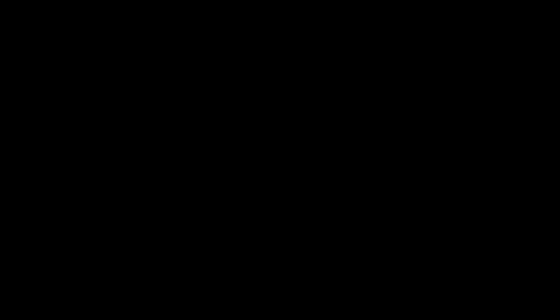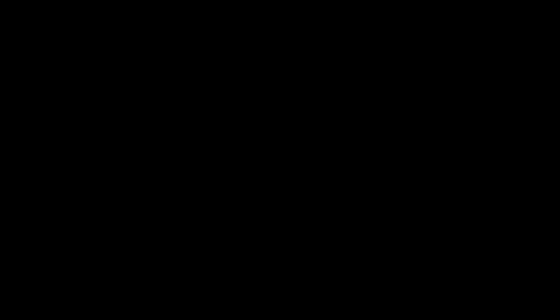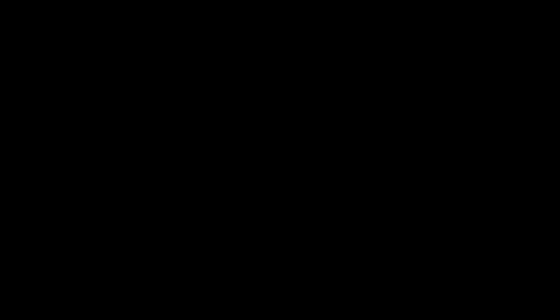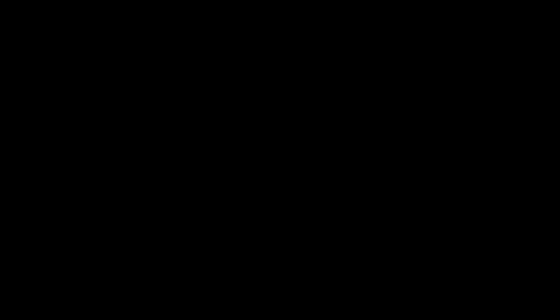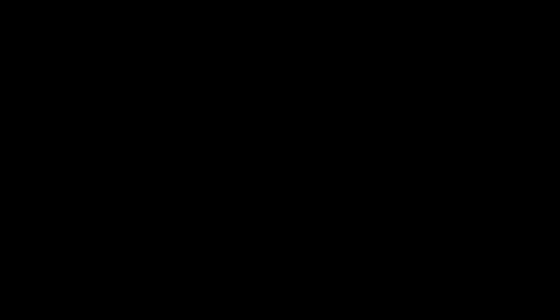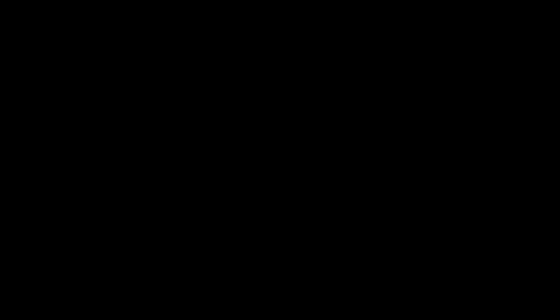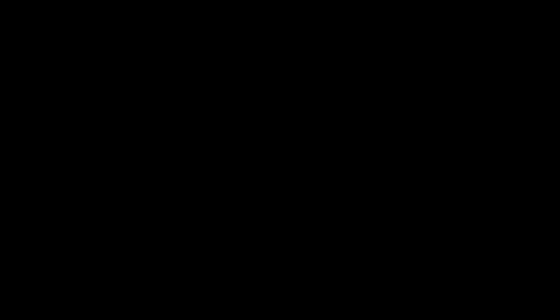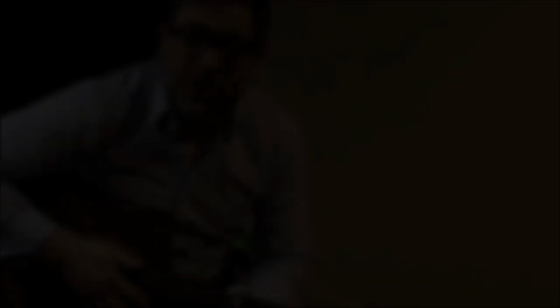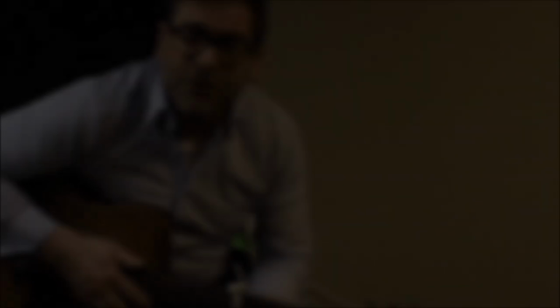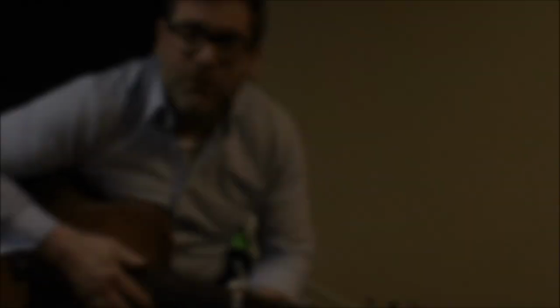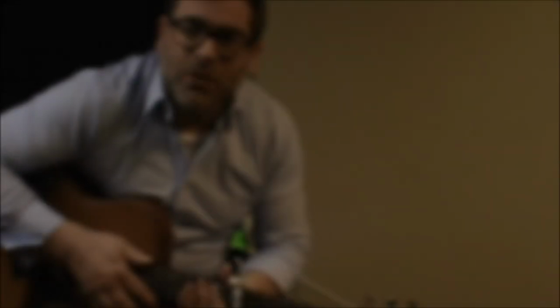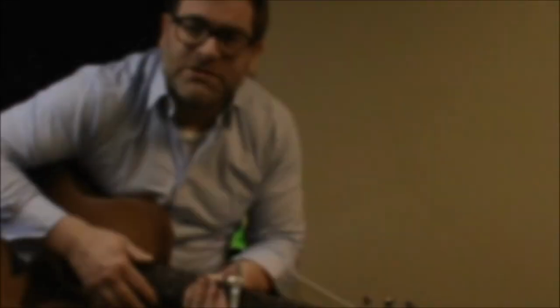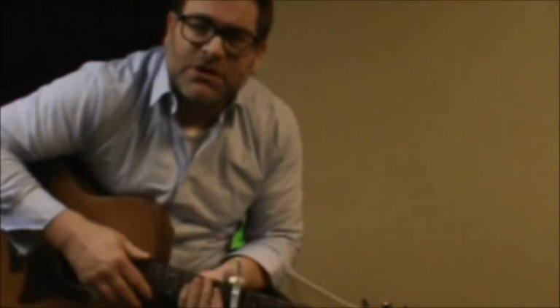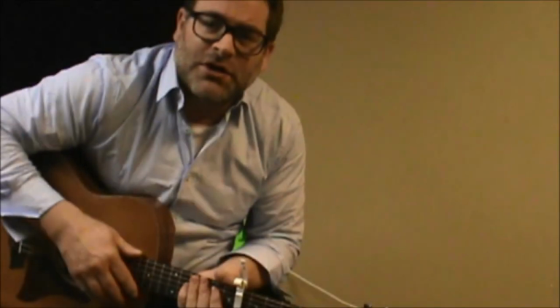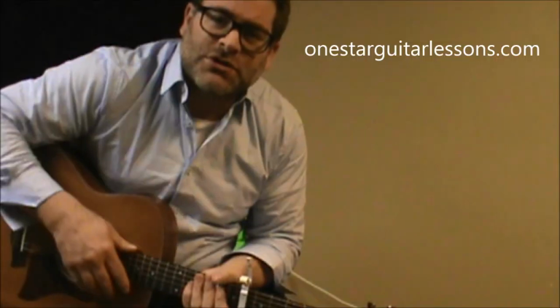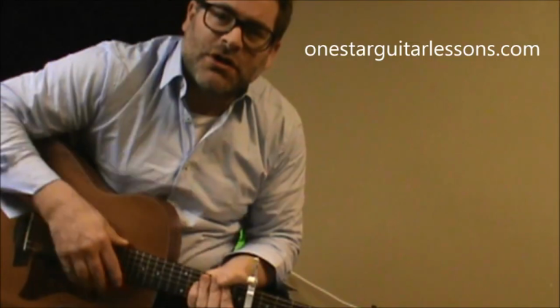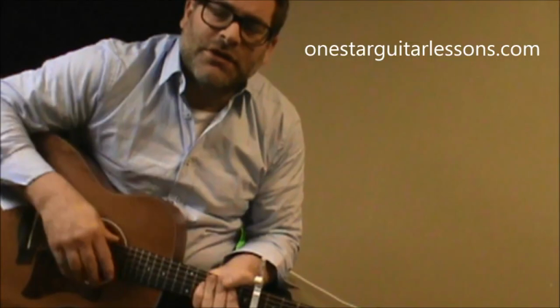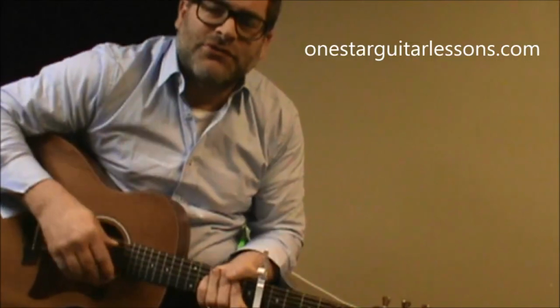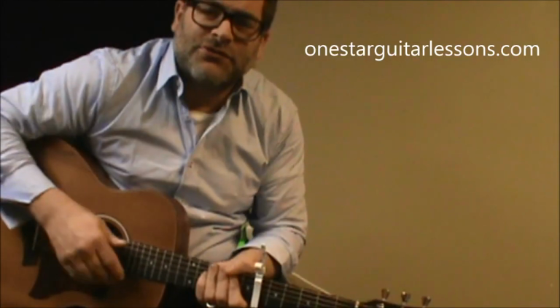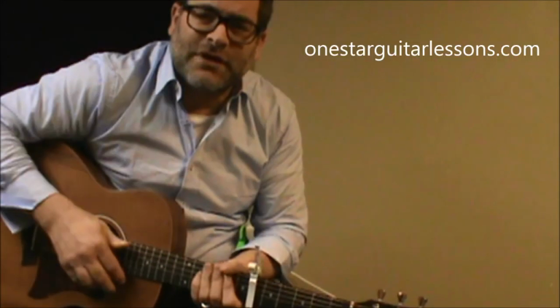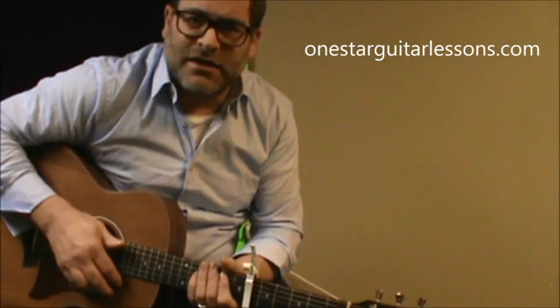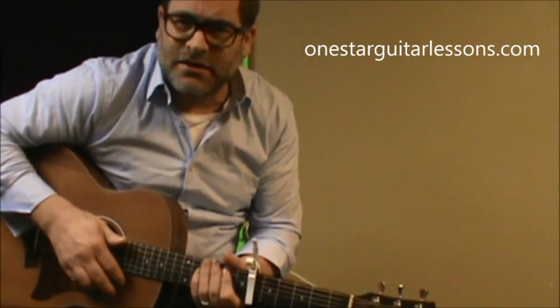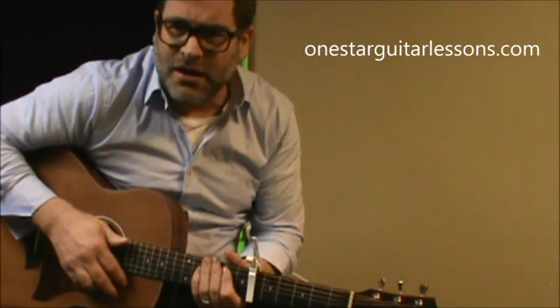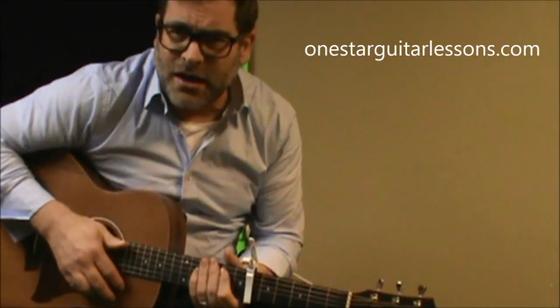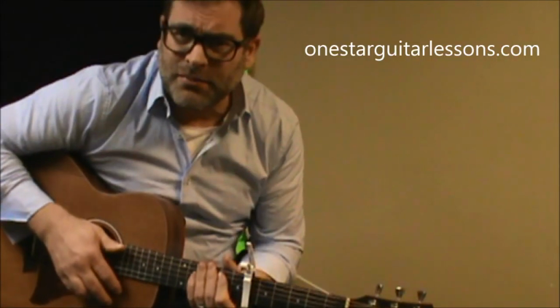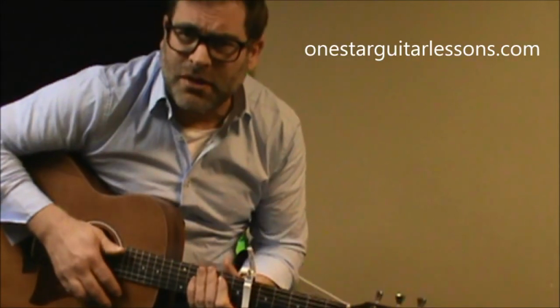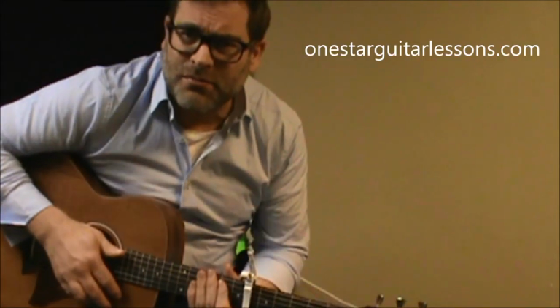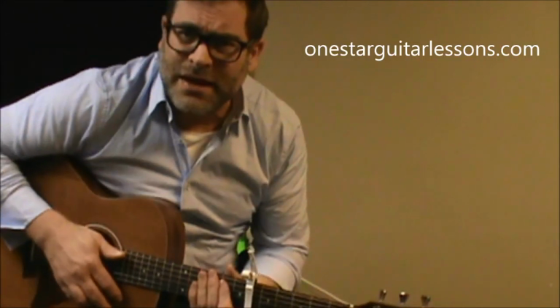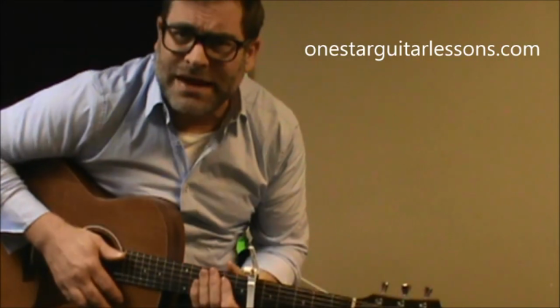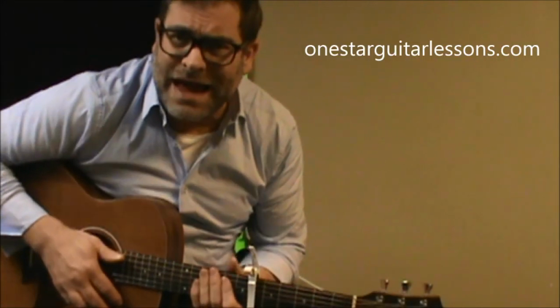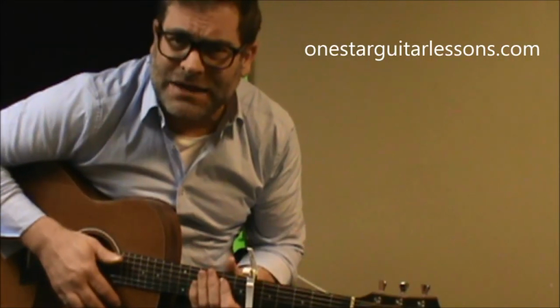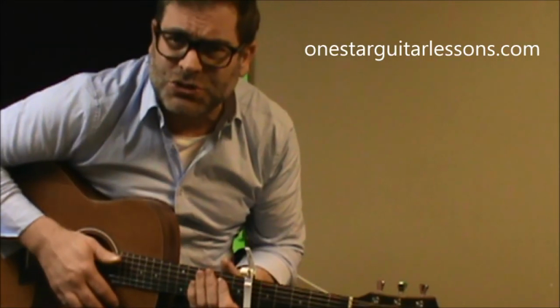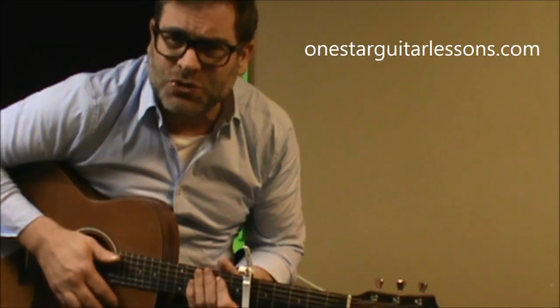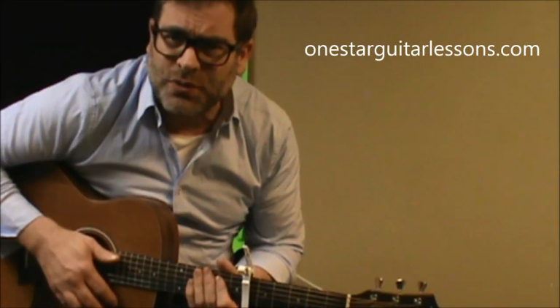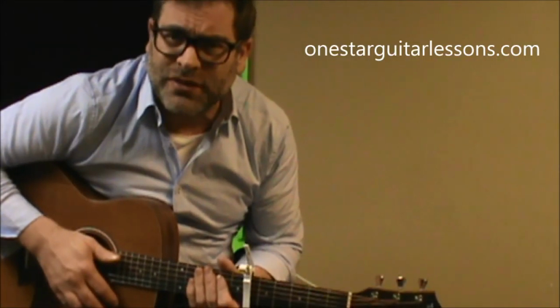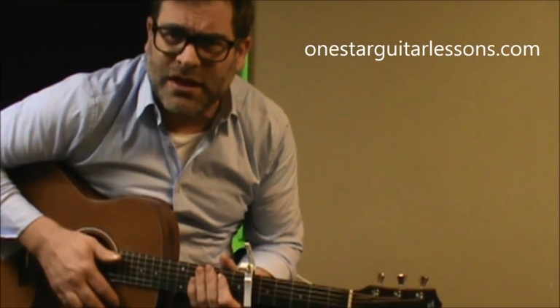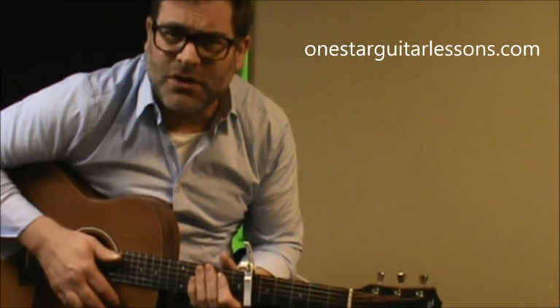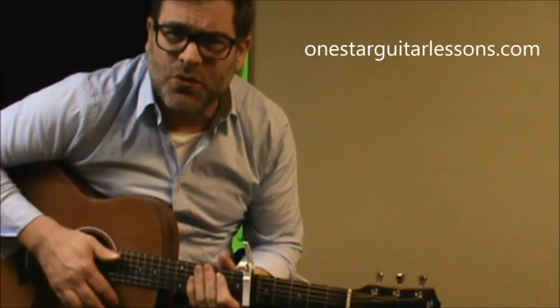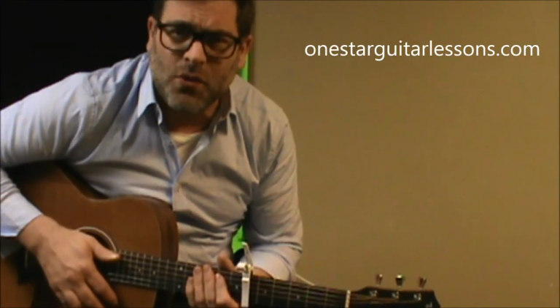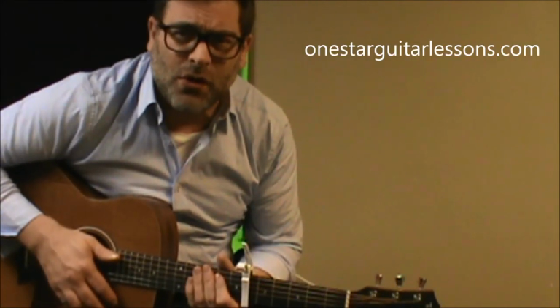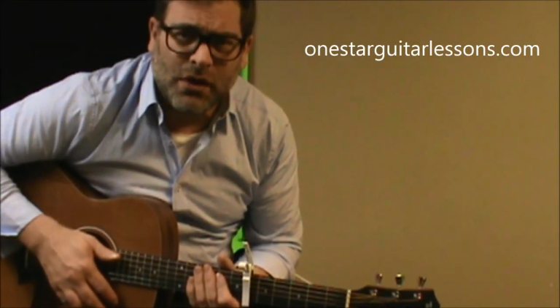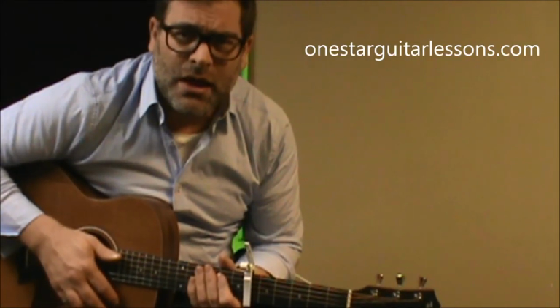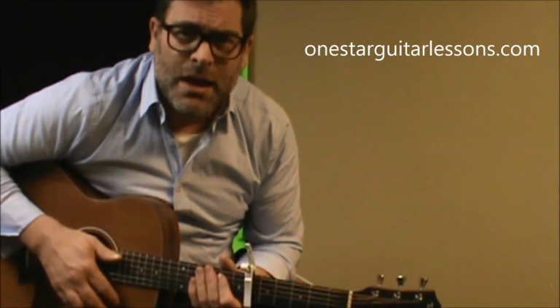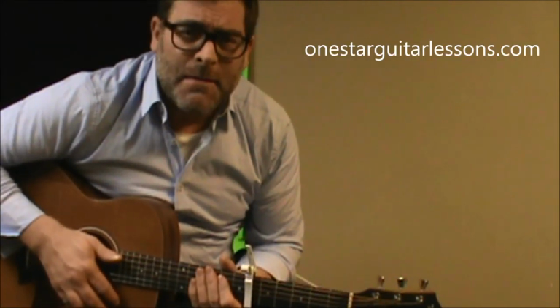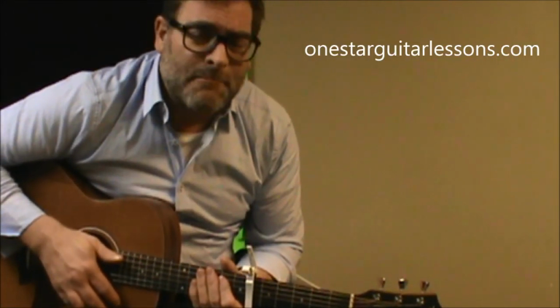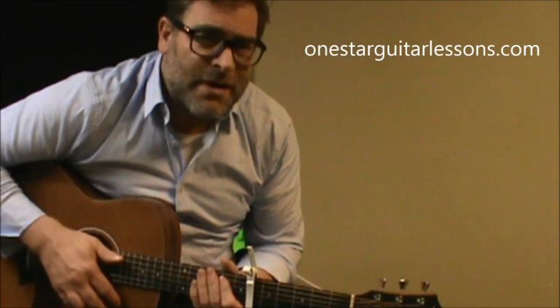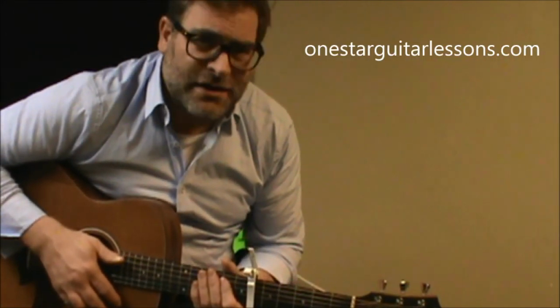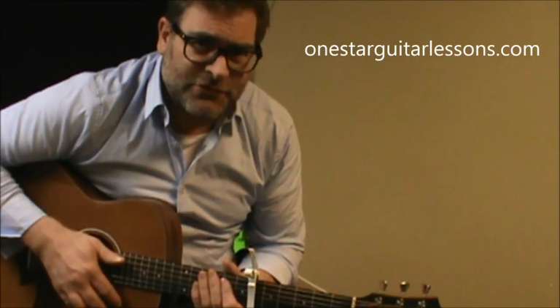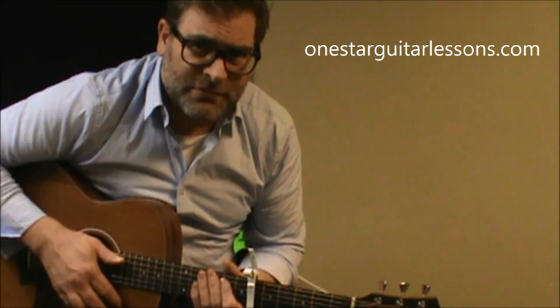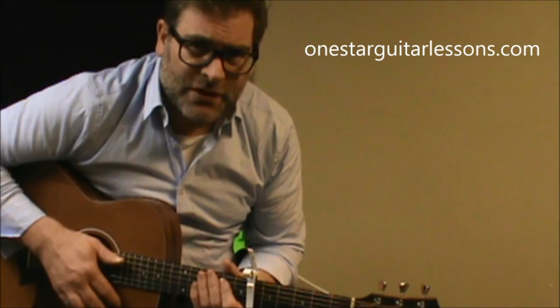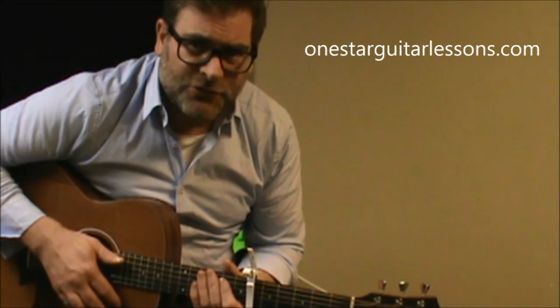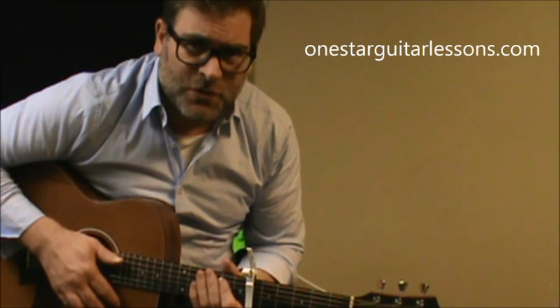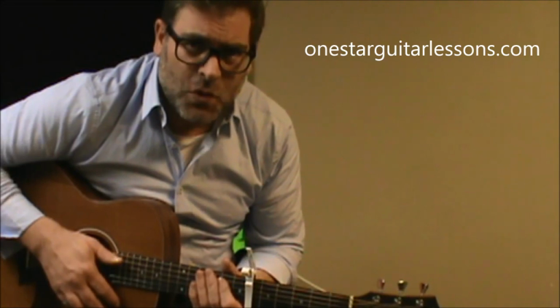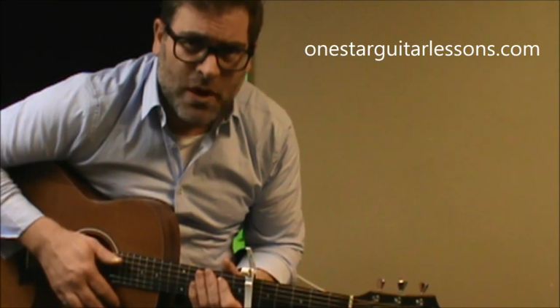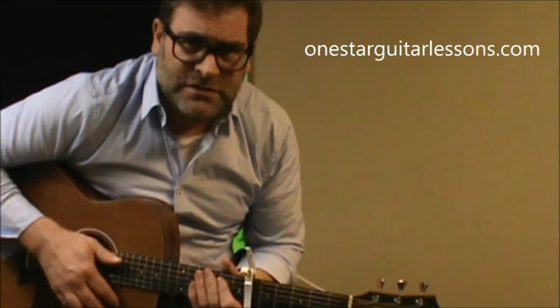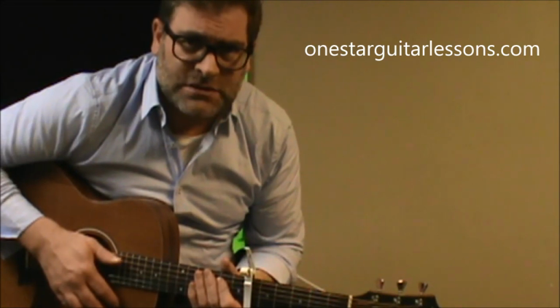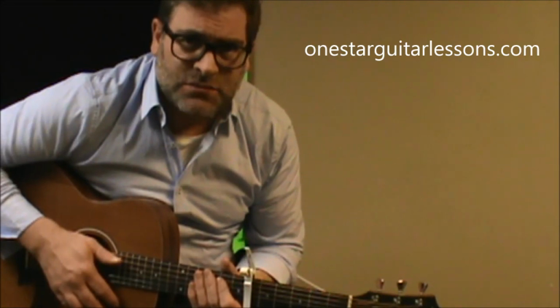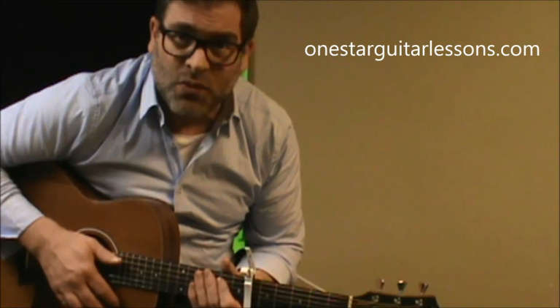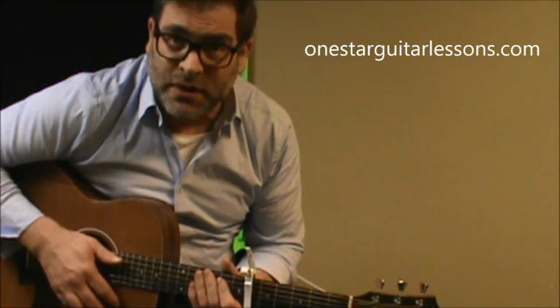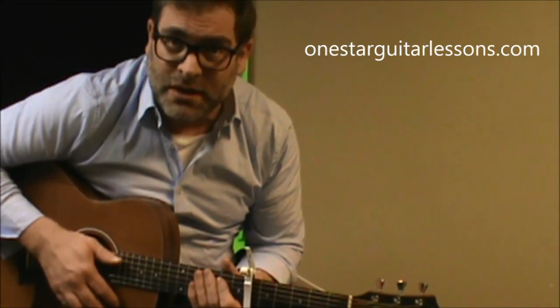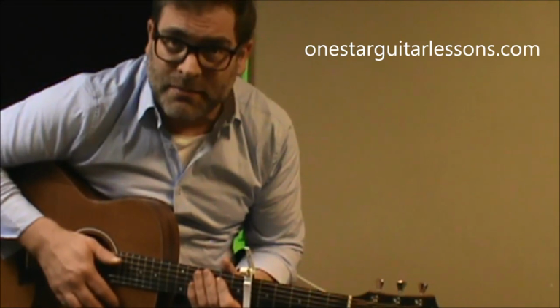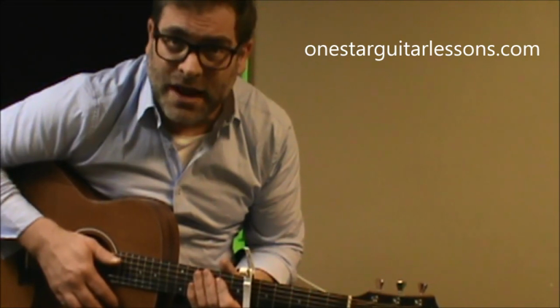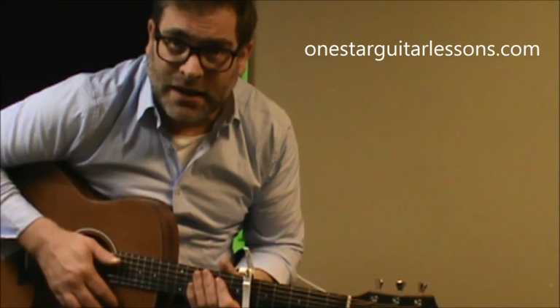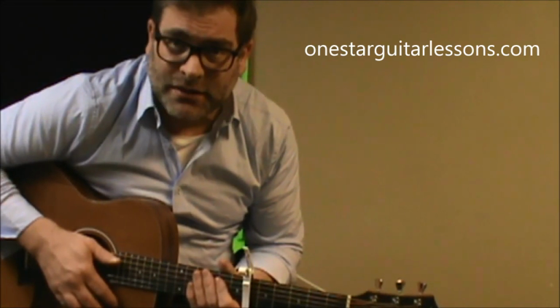Hey guys, Eric here from OneStarGuitarLessons.com, coming back at you with a cool Modest Mouse request.